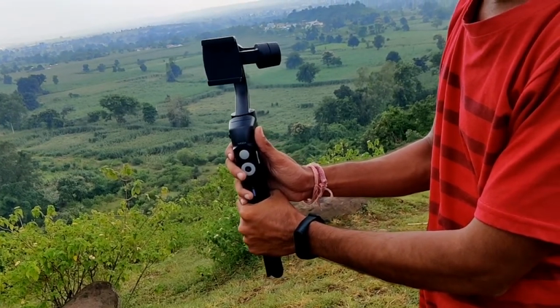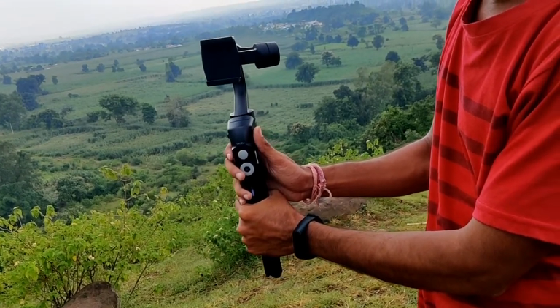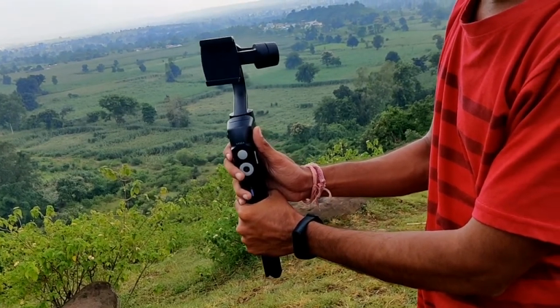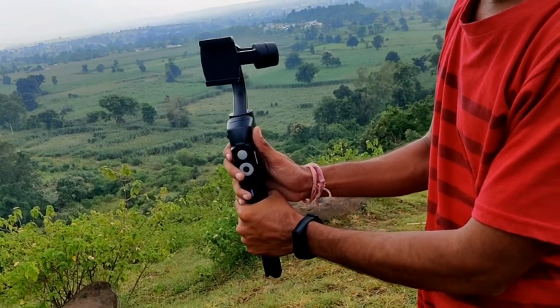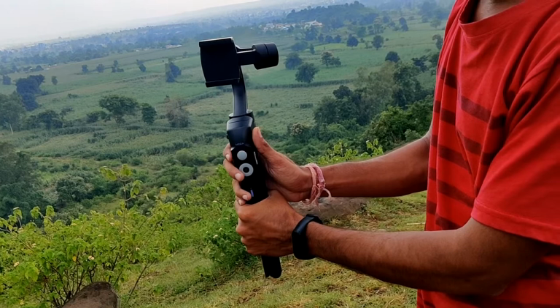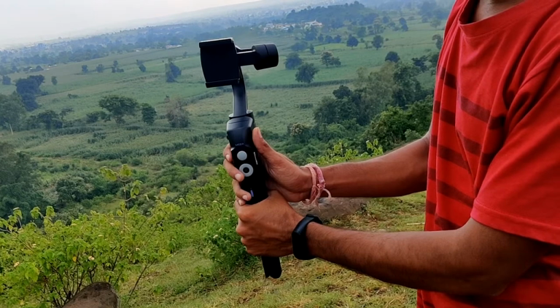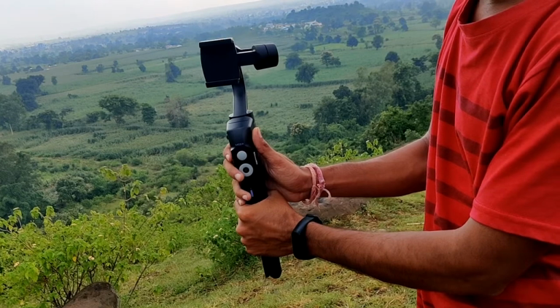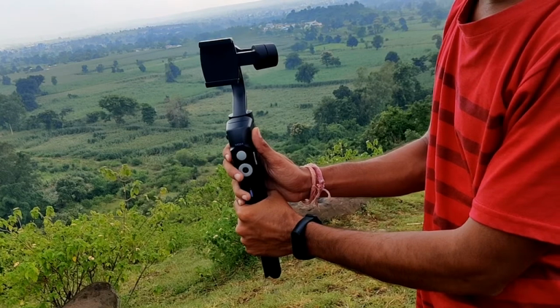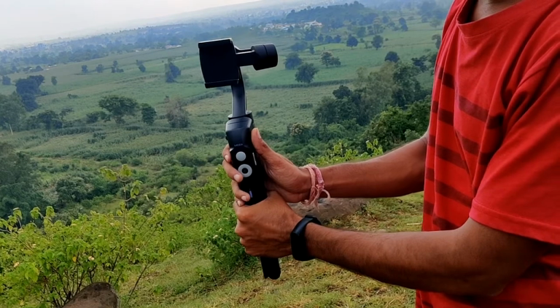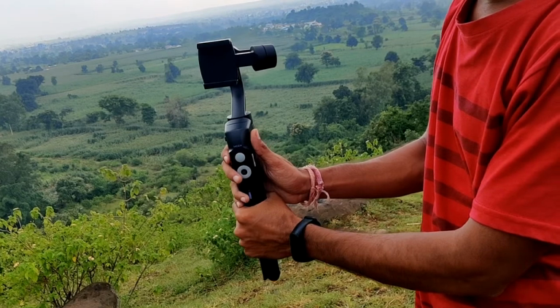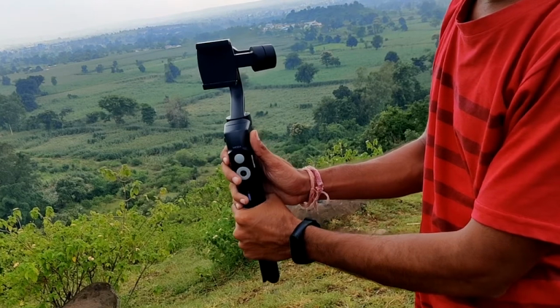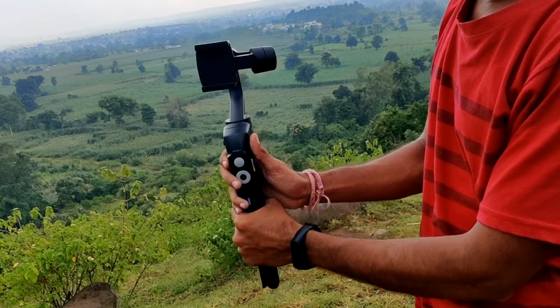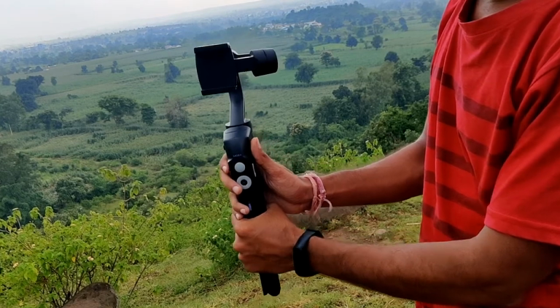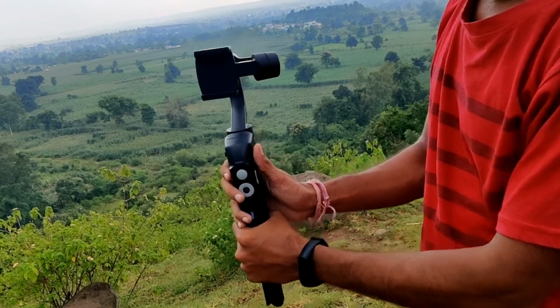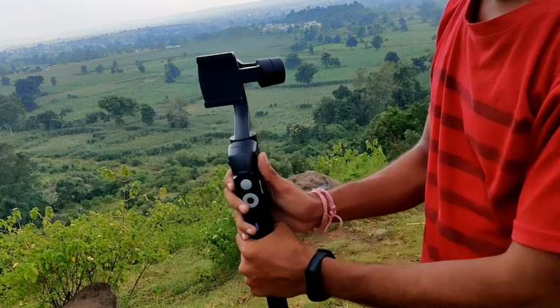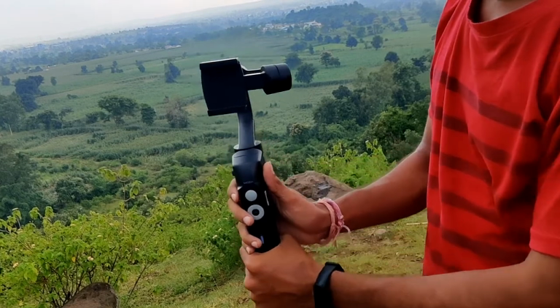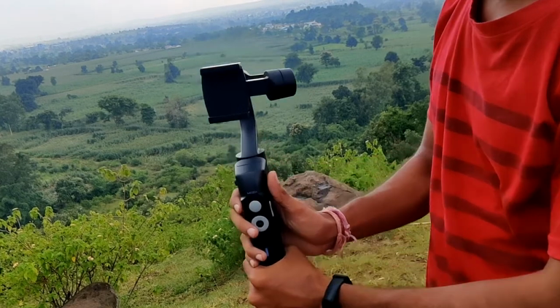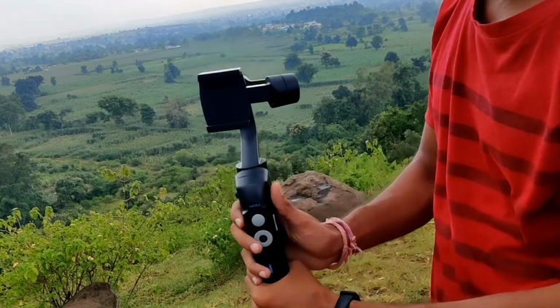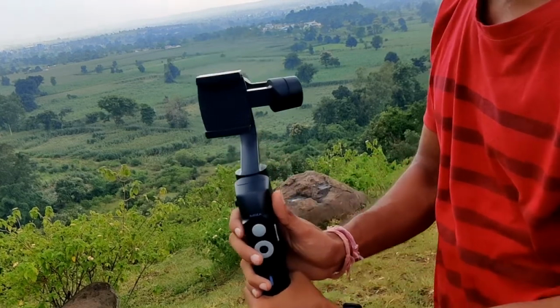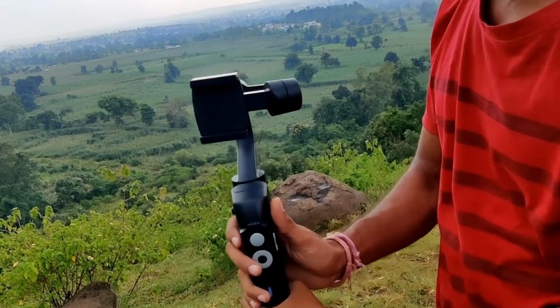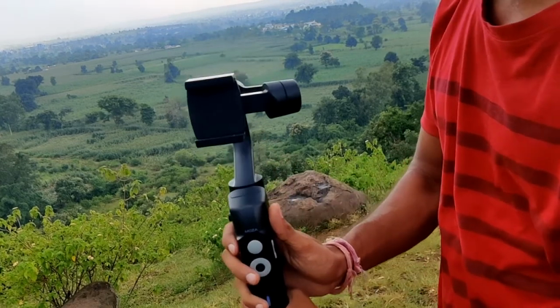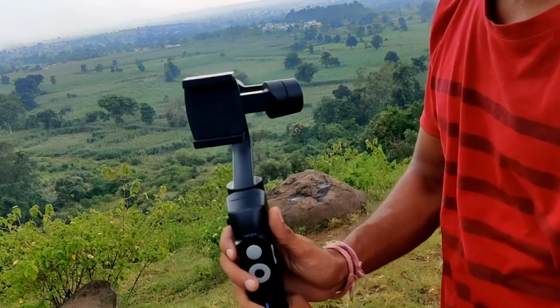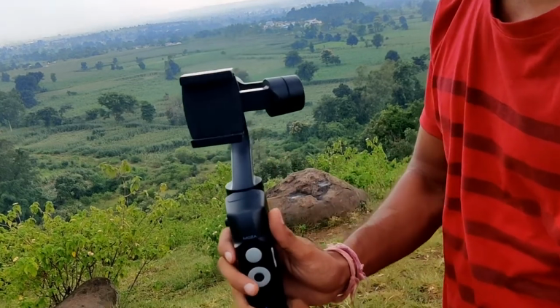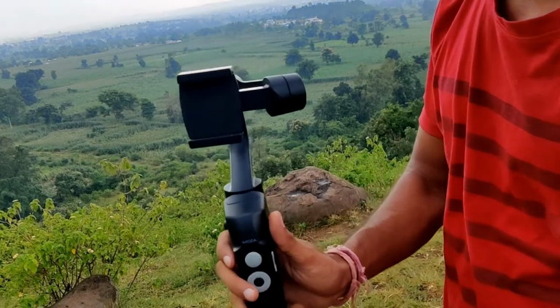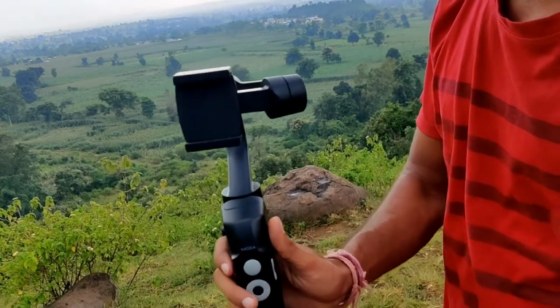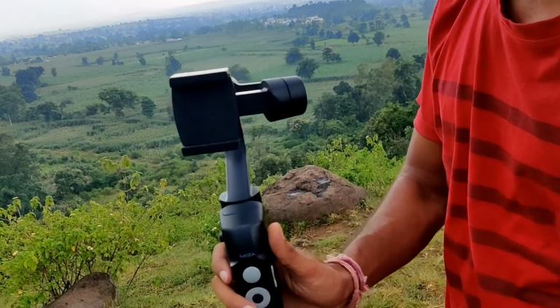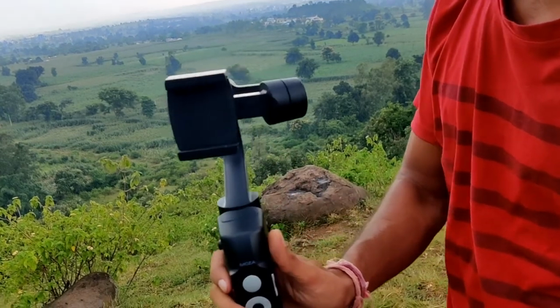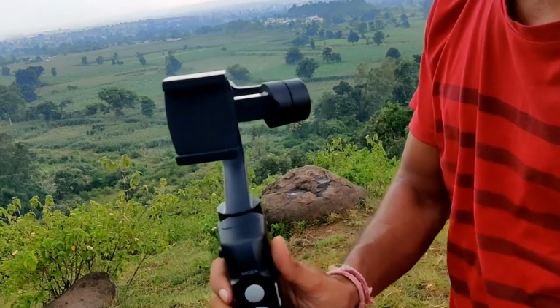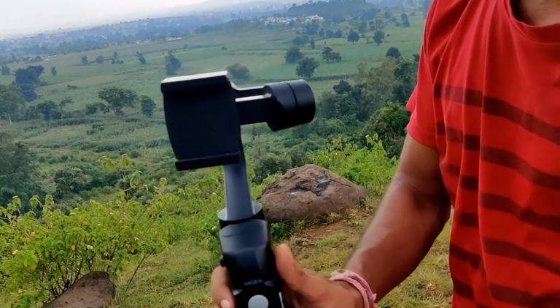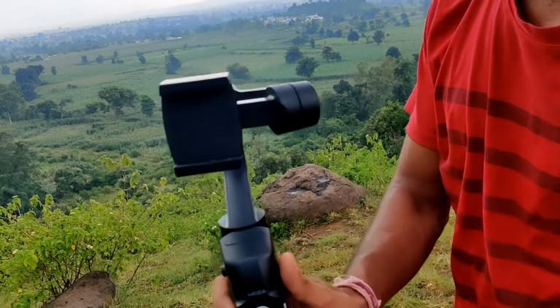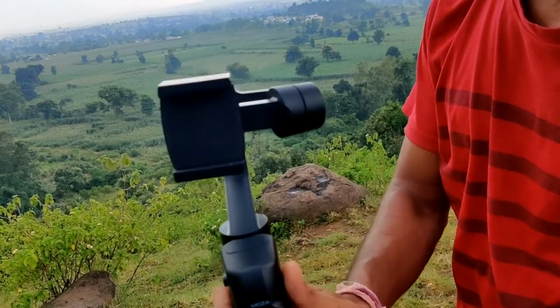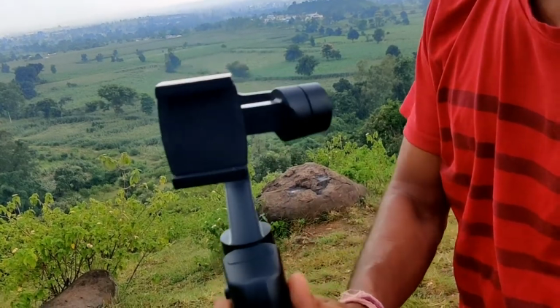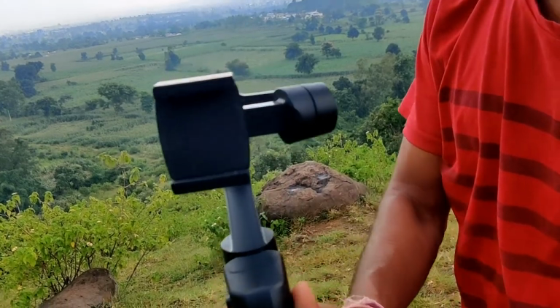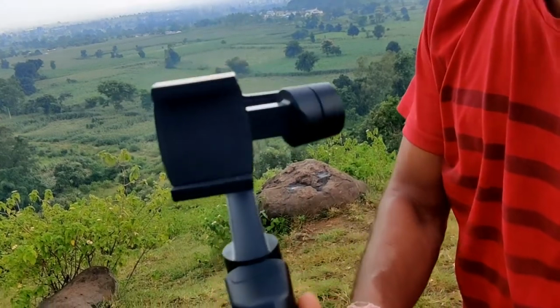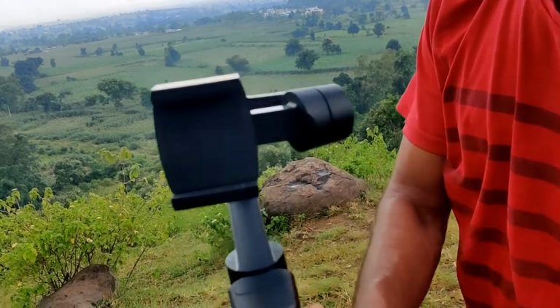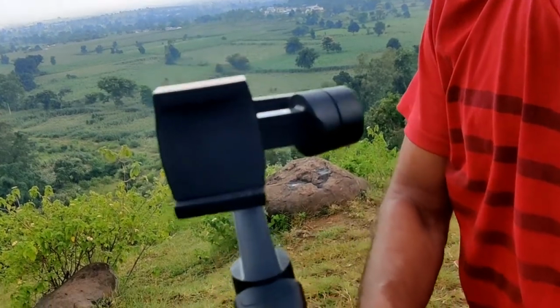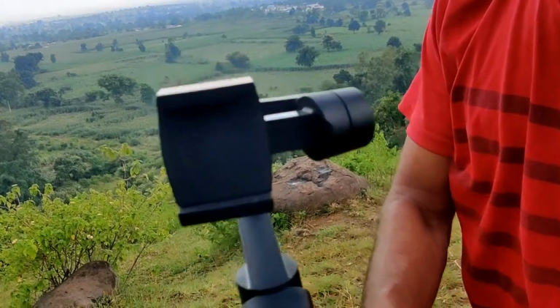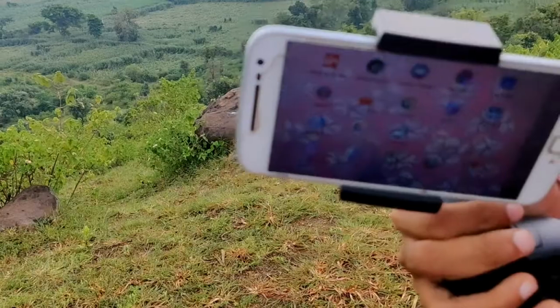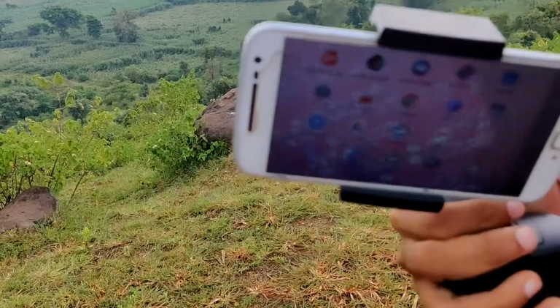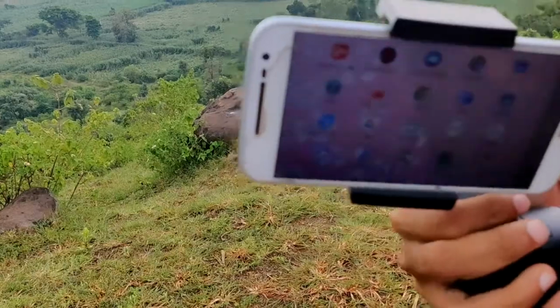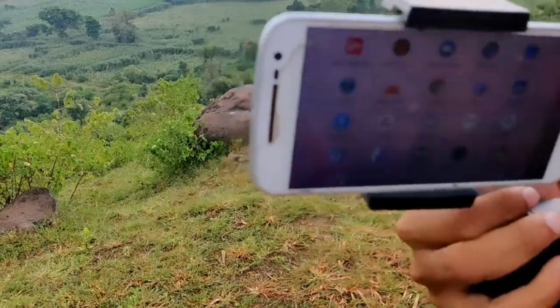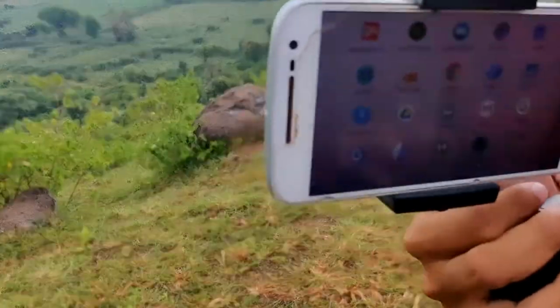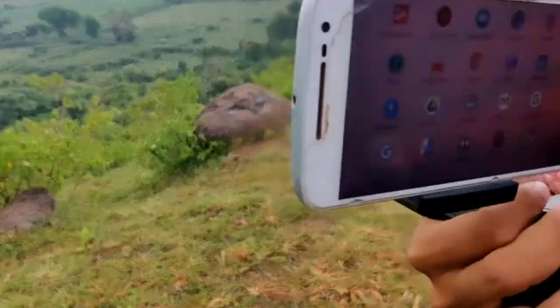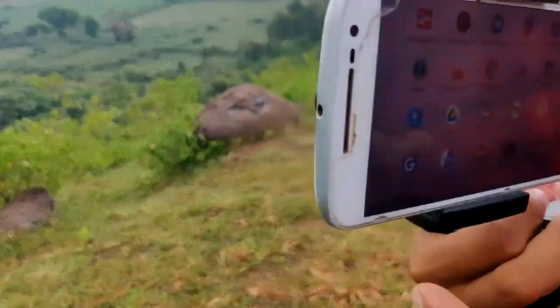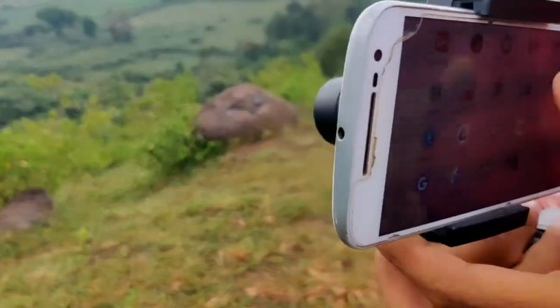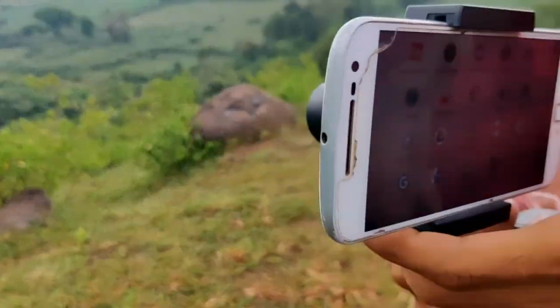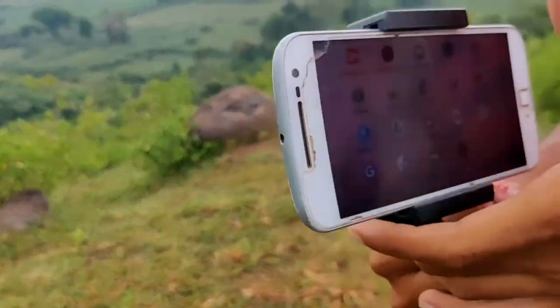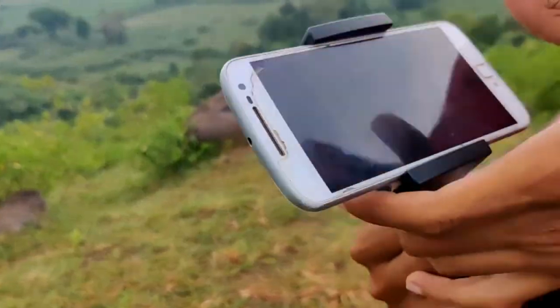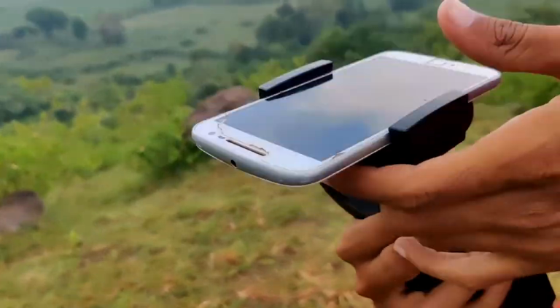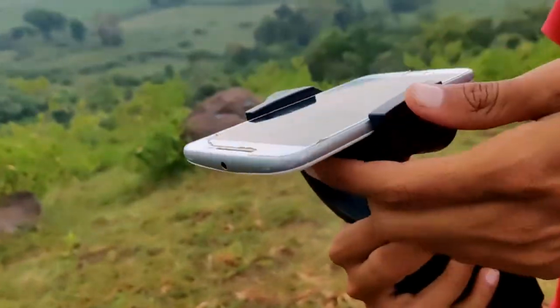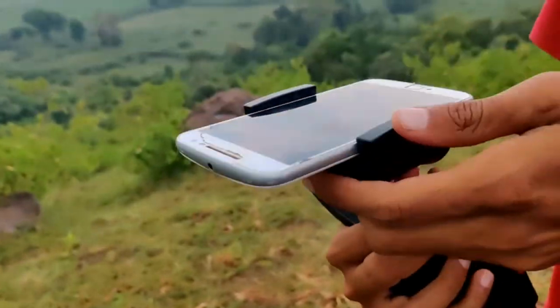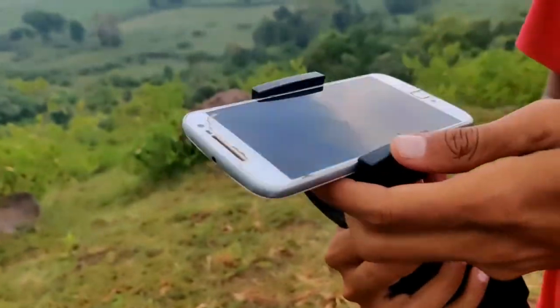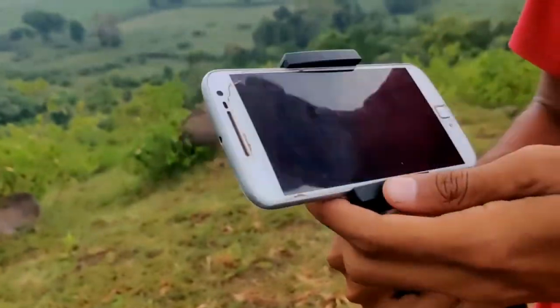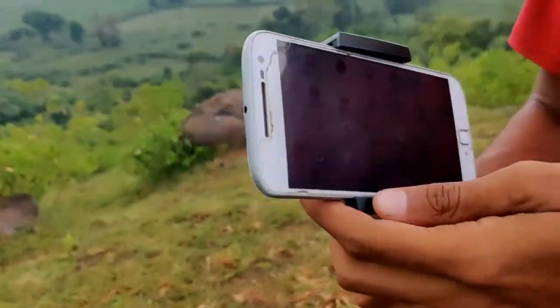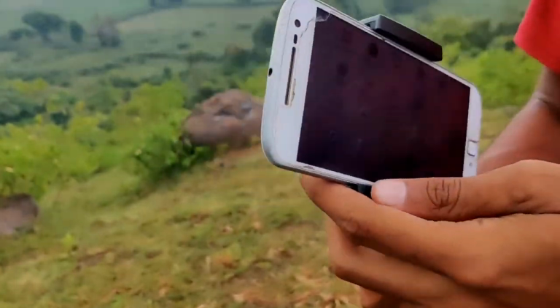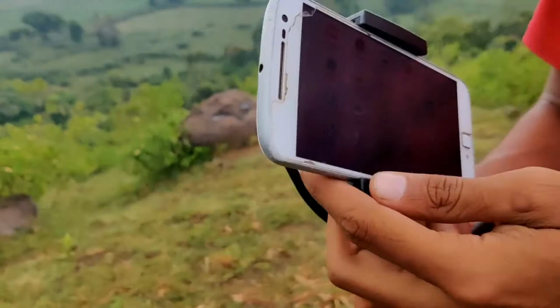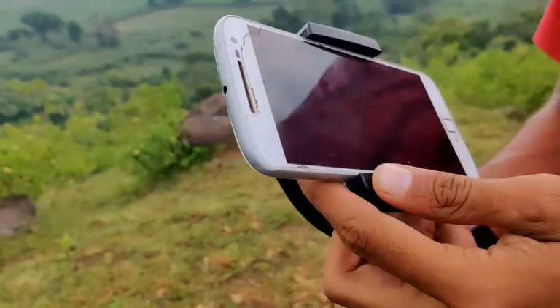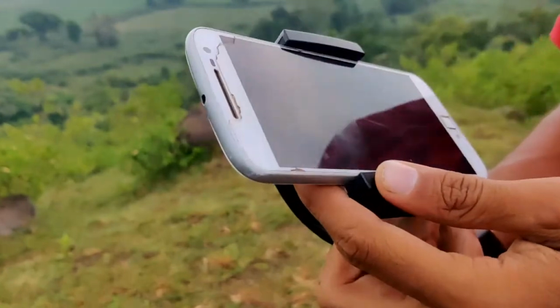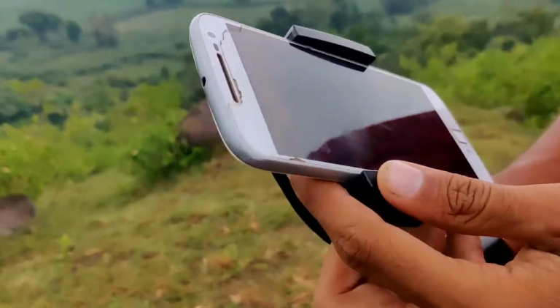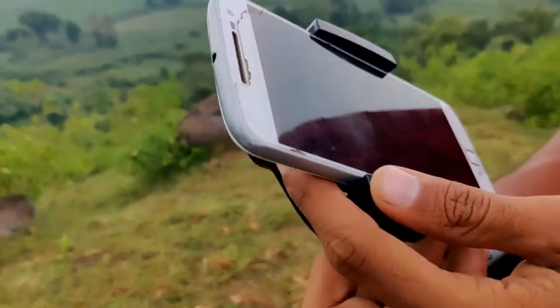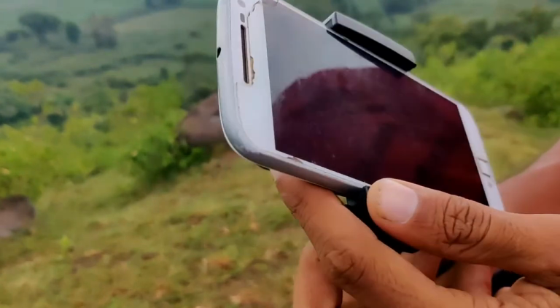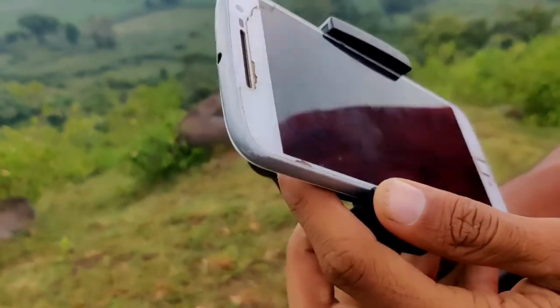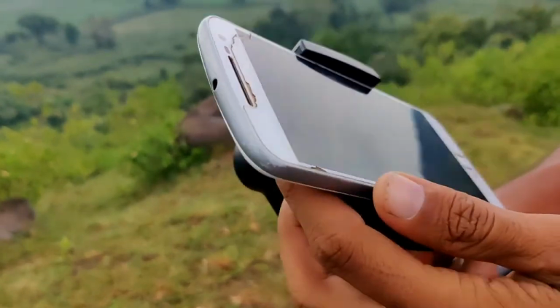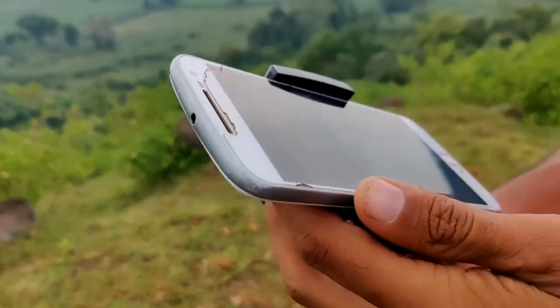It is very easy to balance the gimbal. Now let's put the gimbal in standby mode and attach it to your phone.